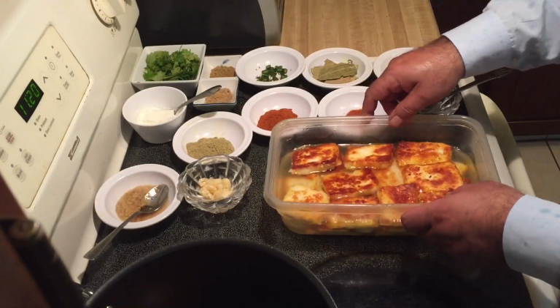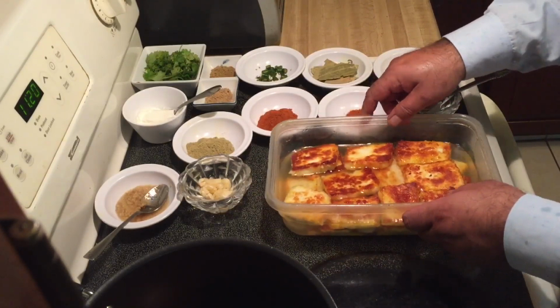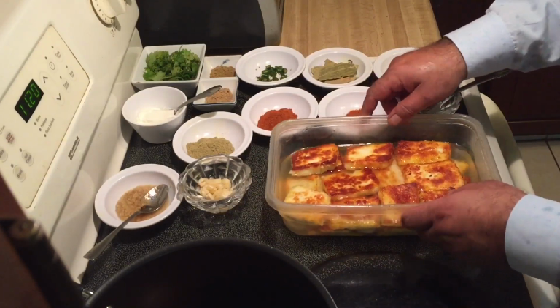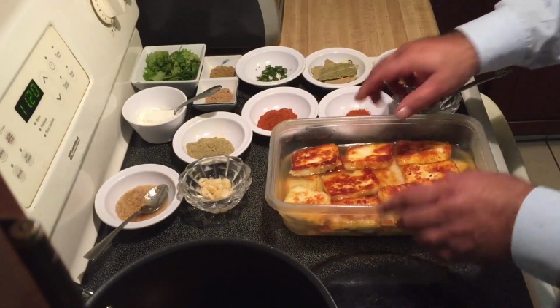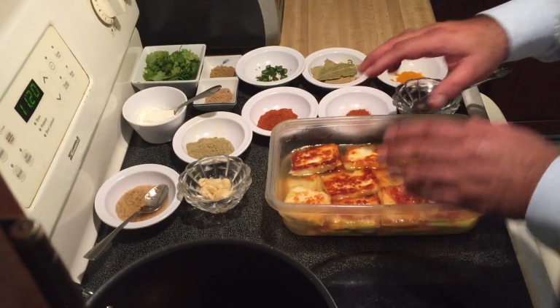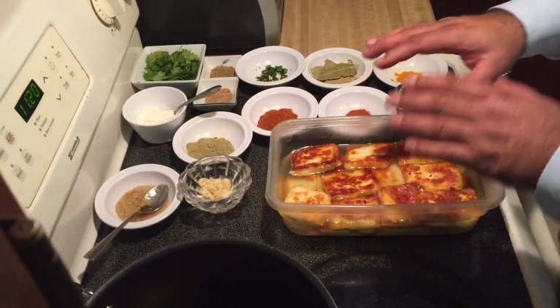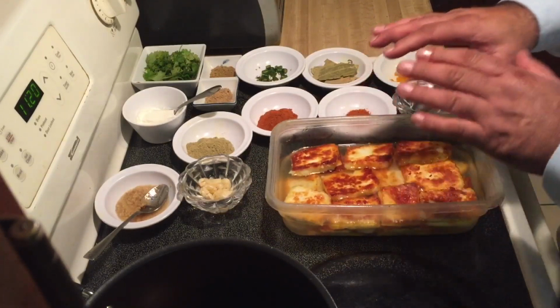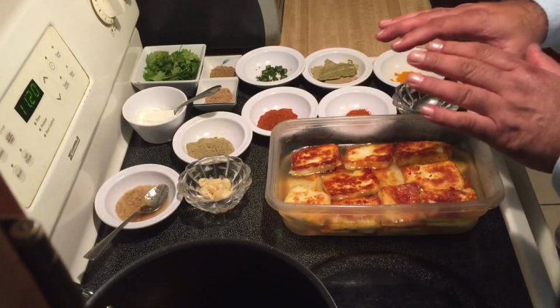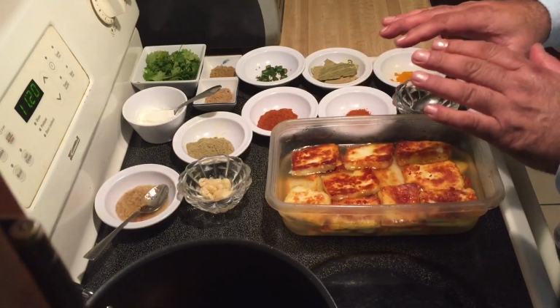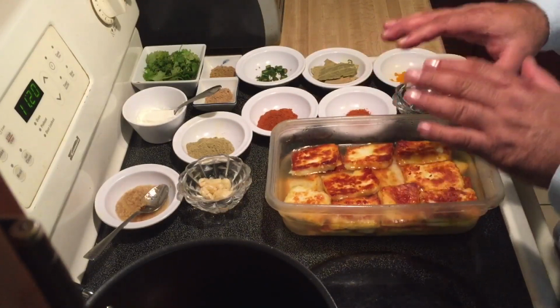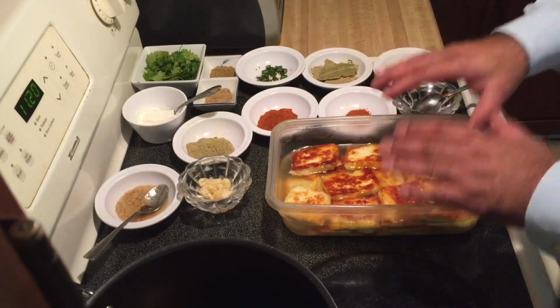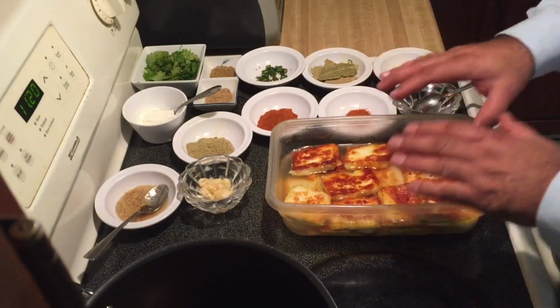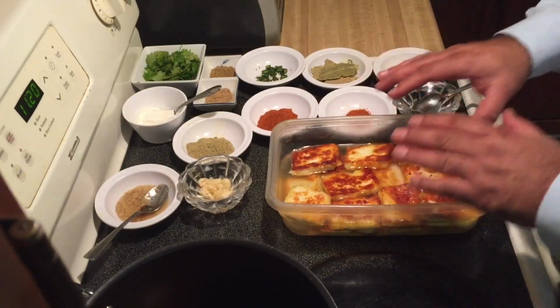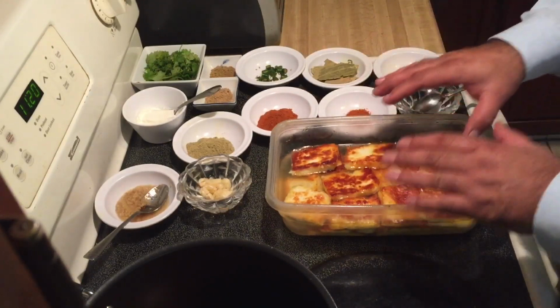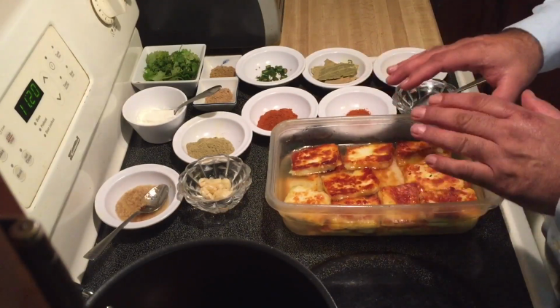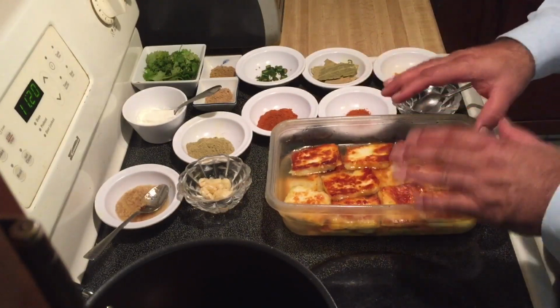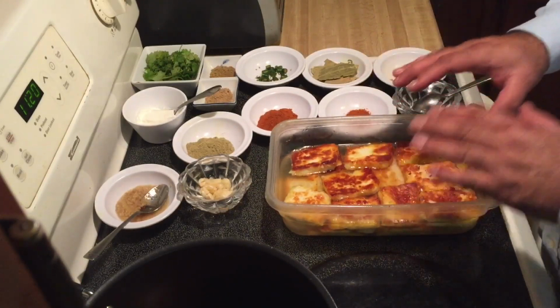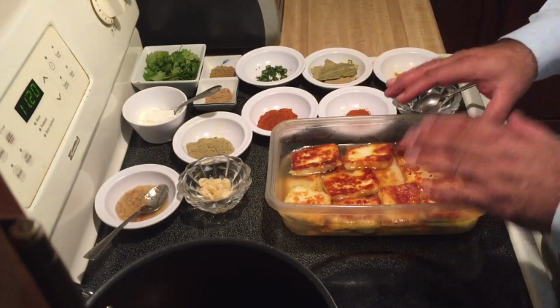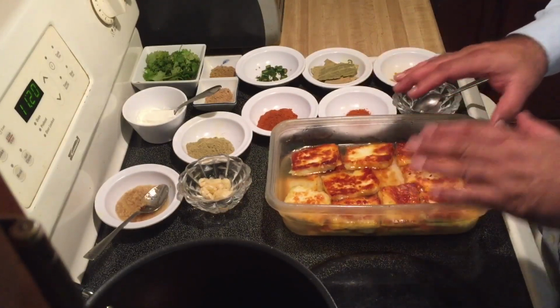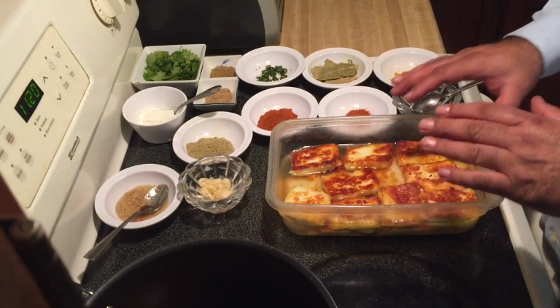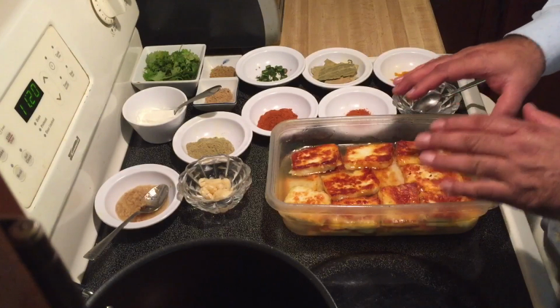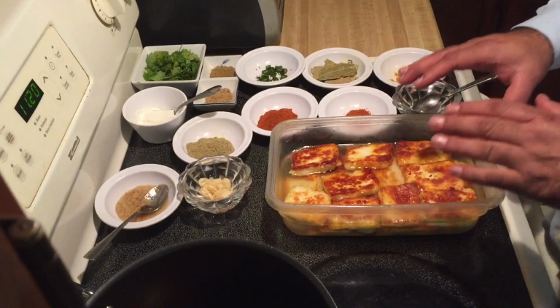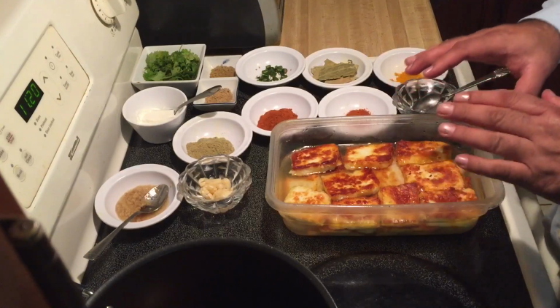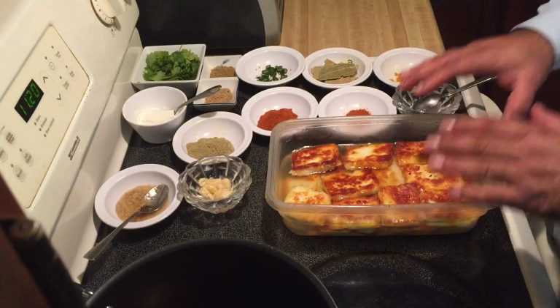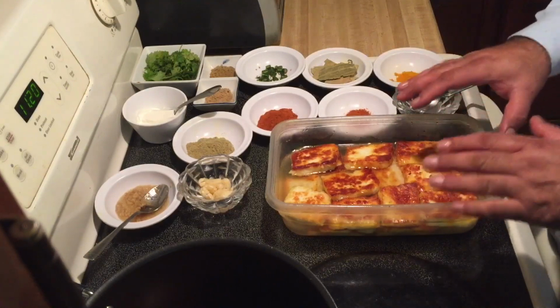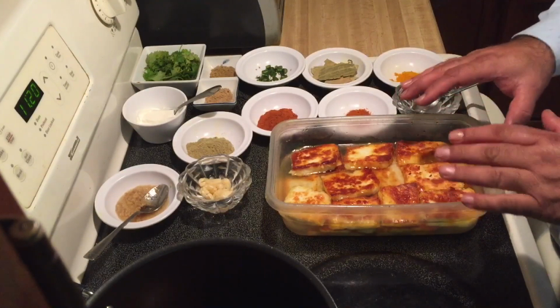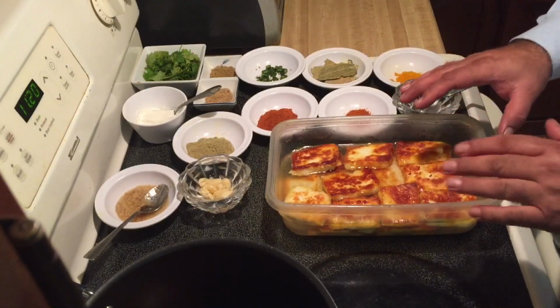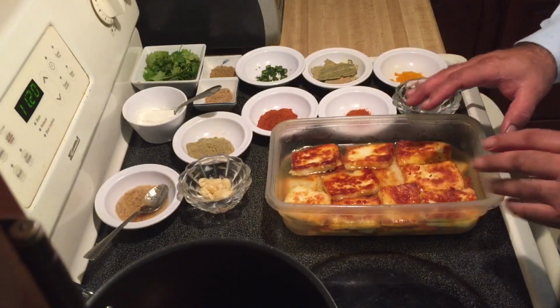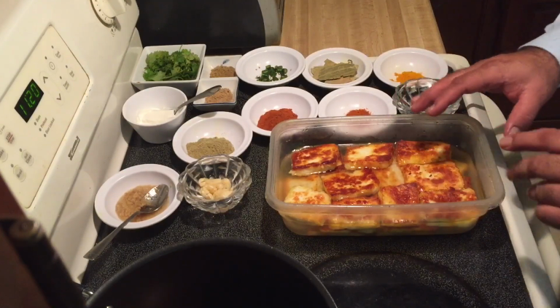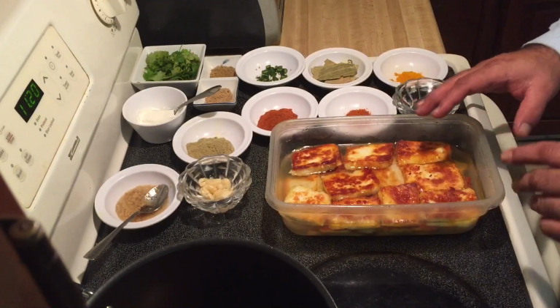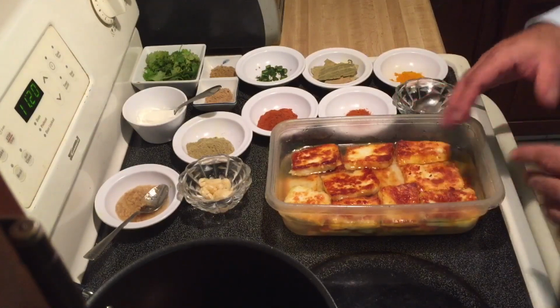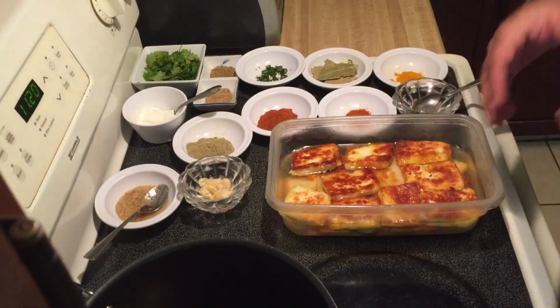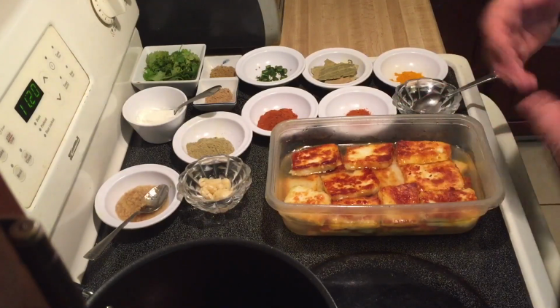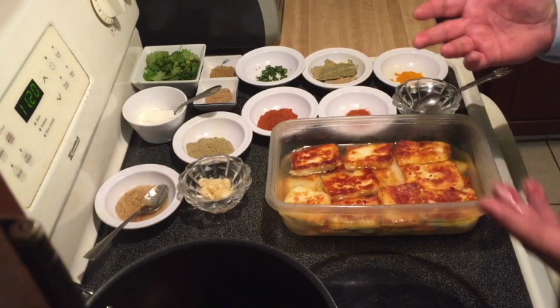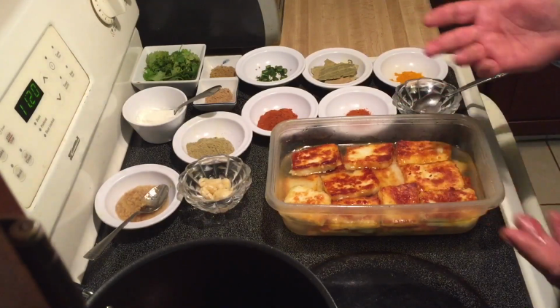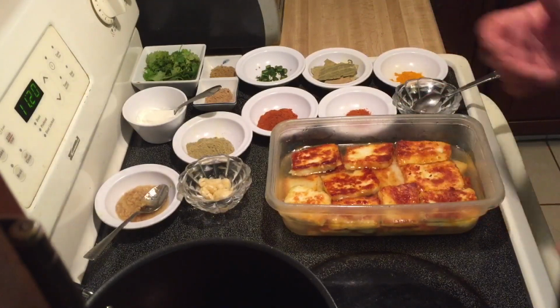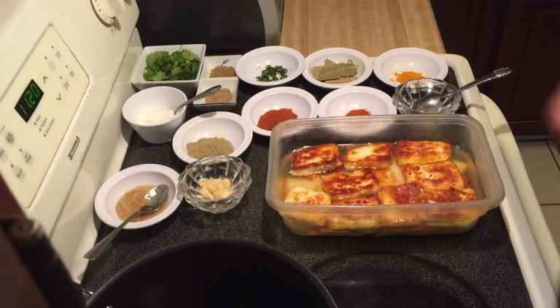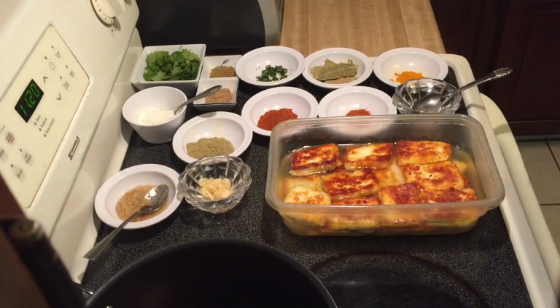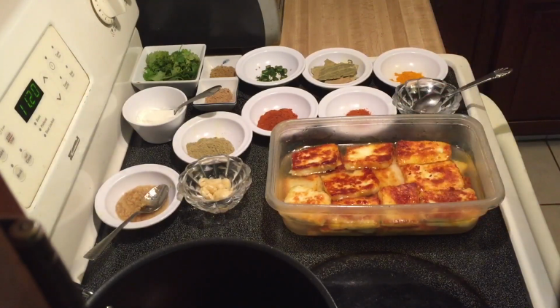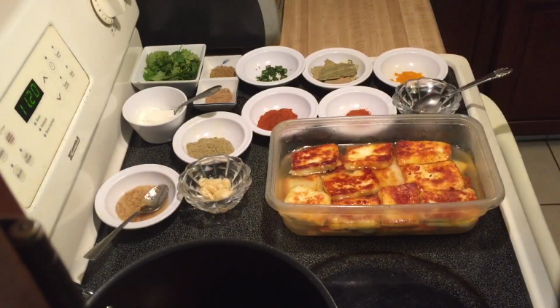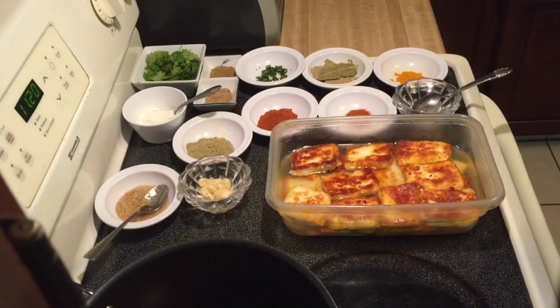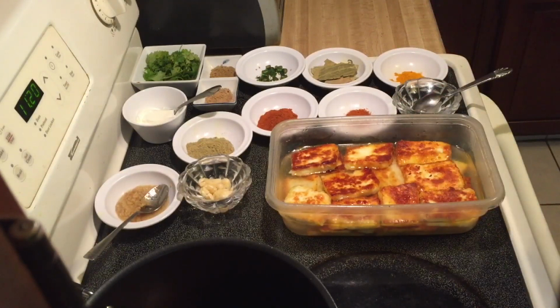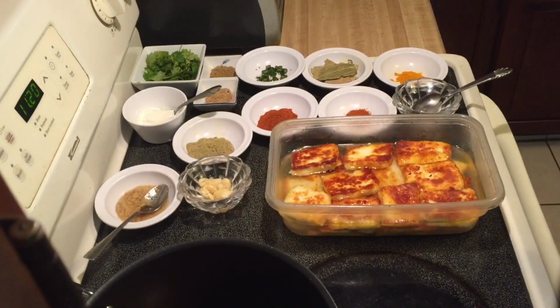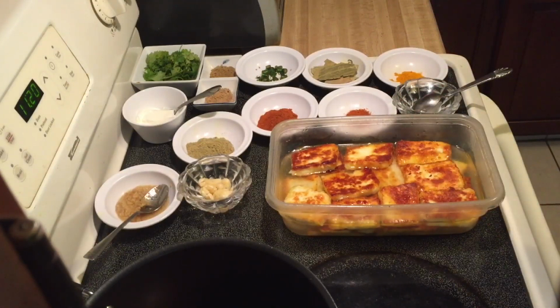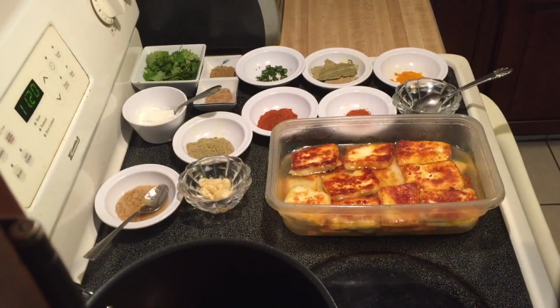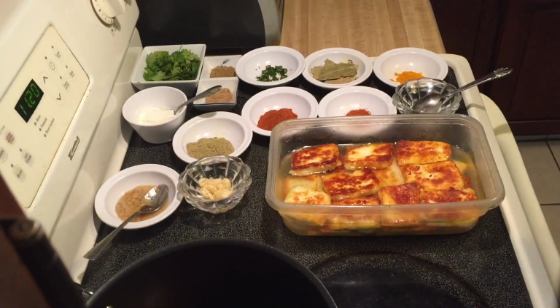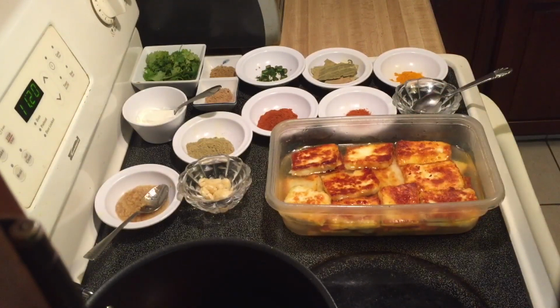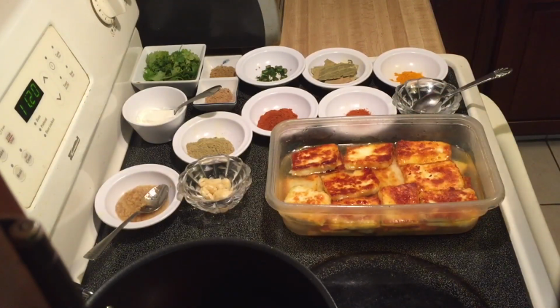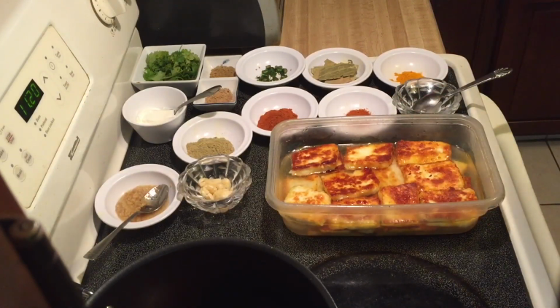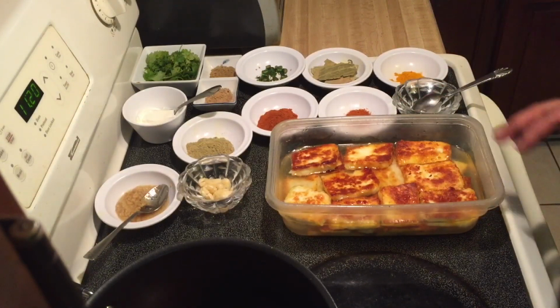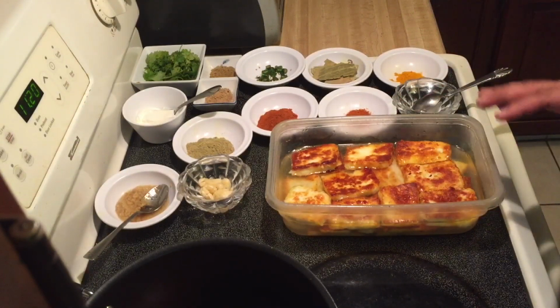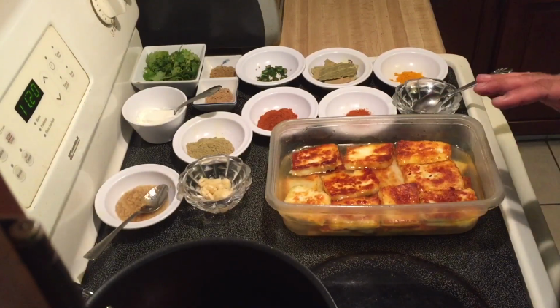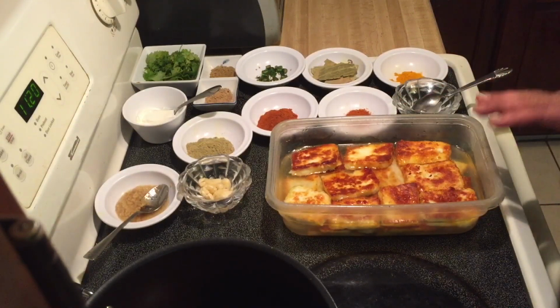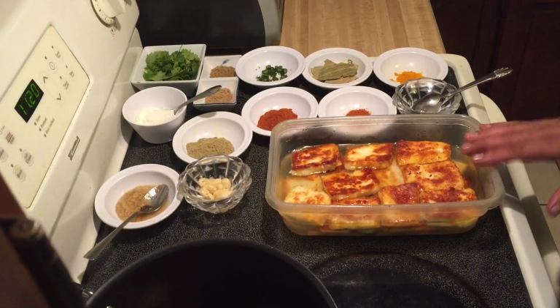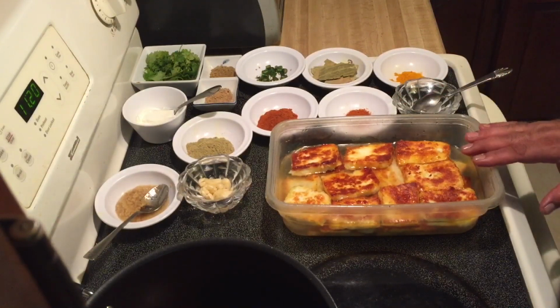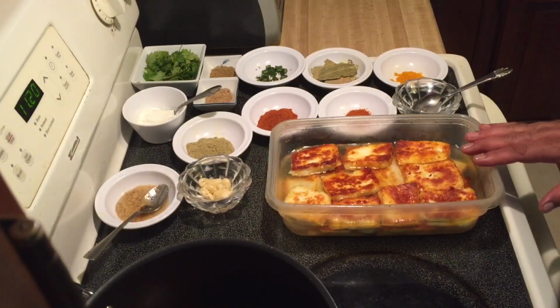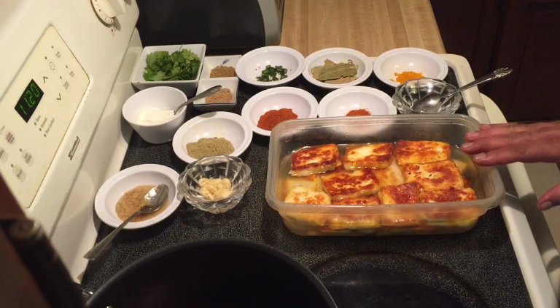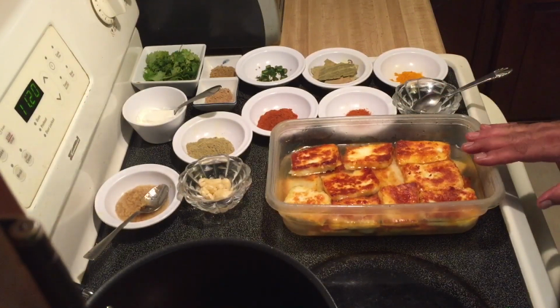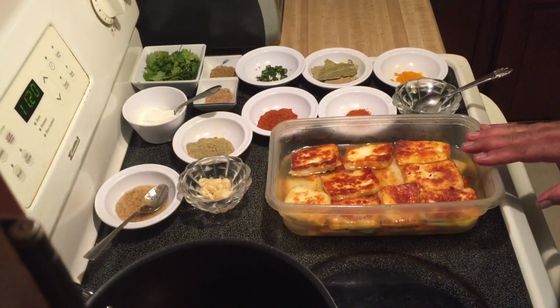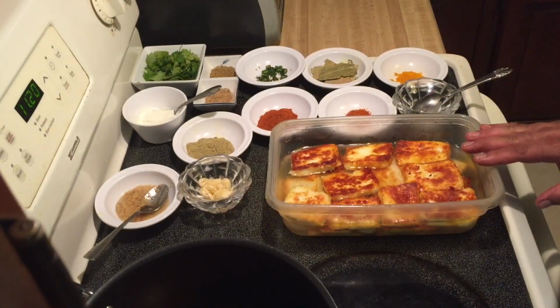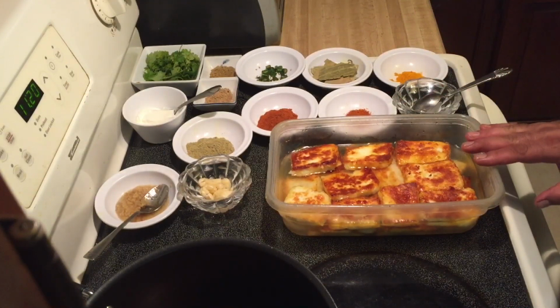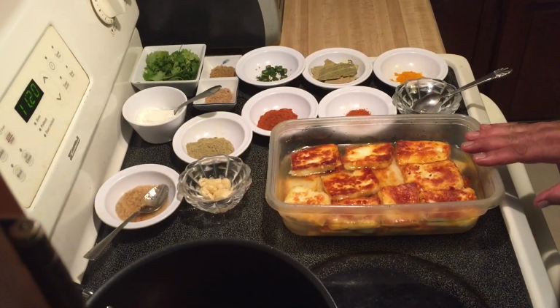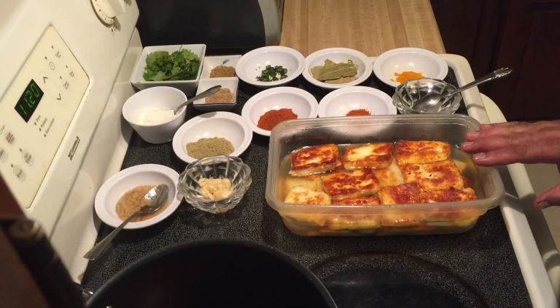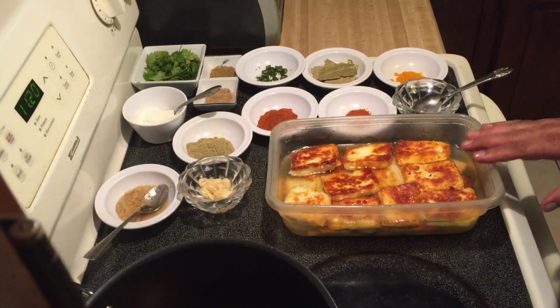Water keeps the paneer moist and salt obviously gives it a good taste until we are ready to use it.